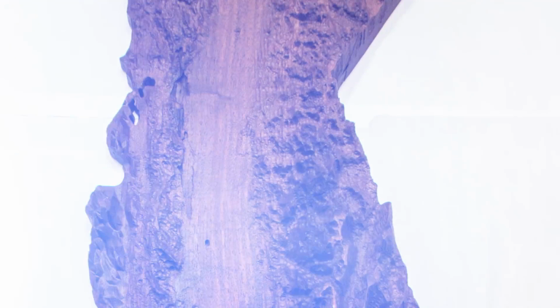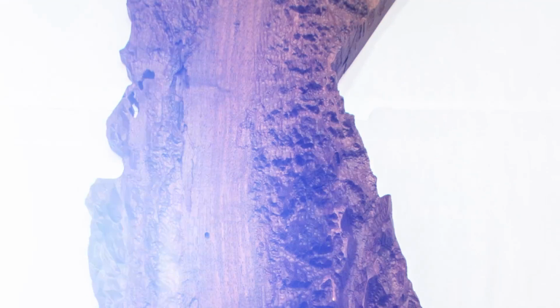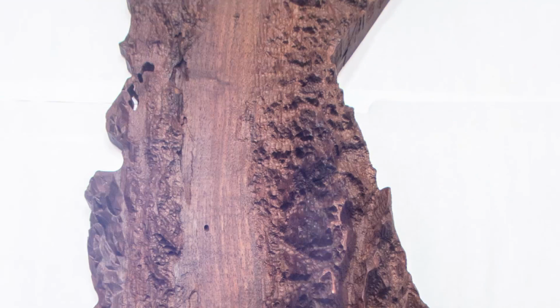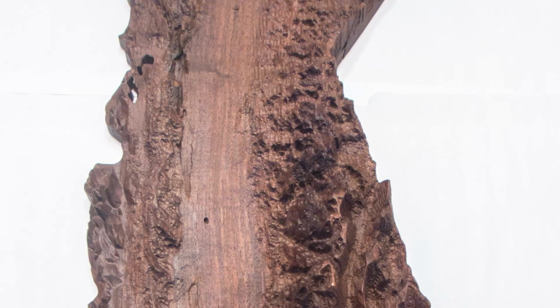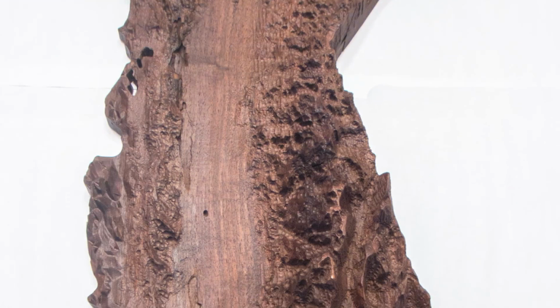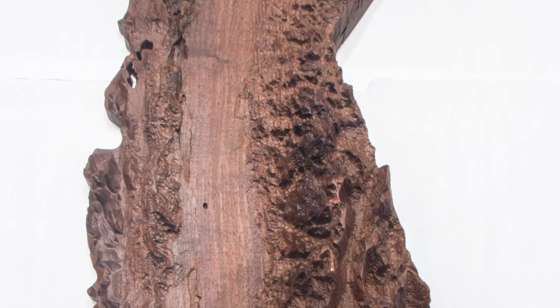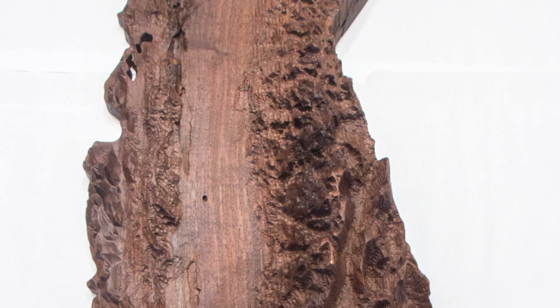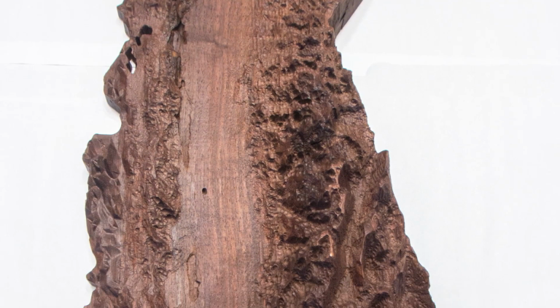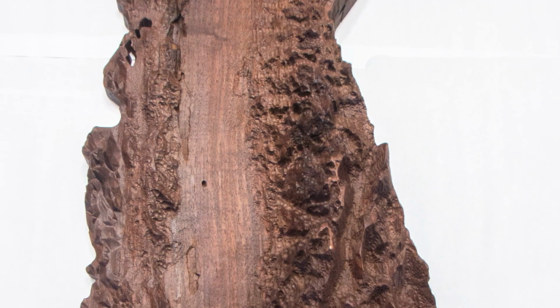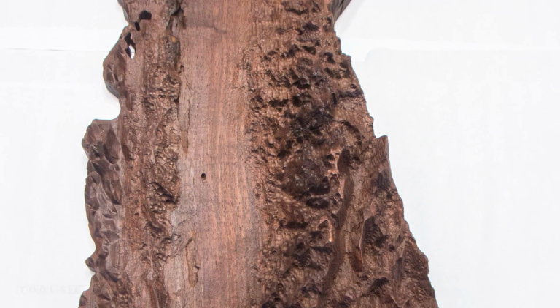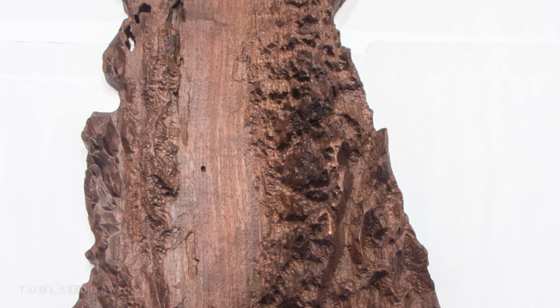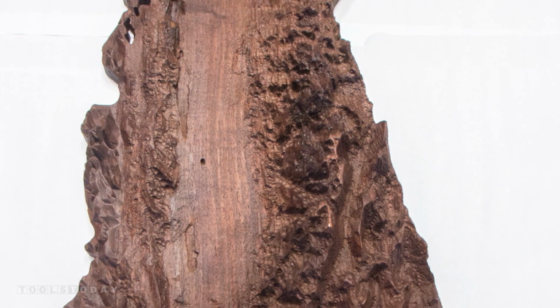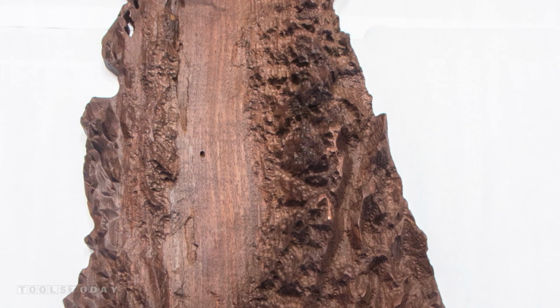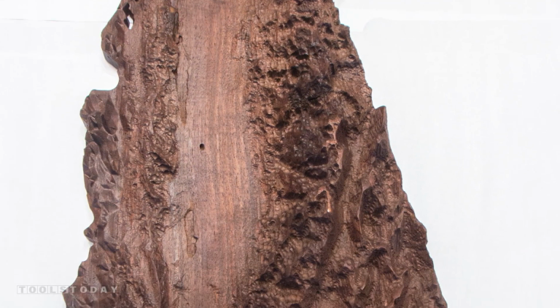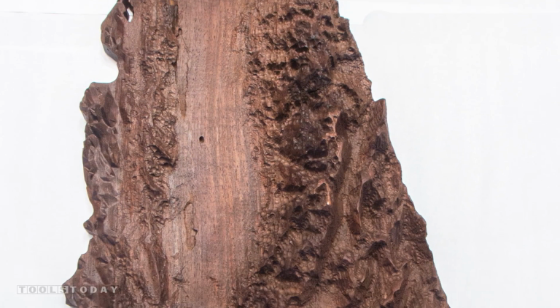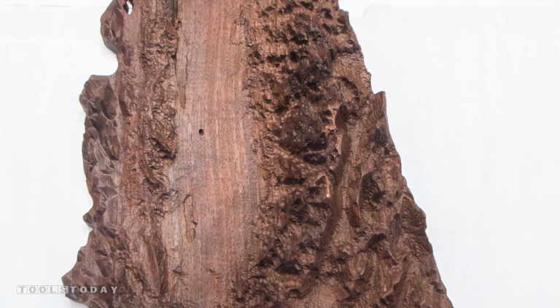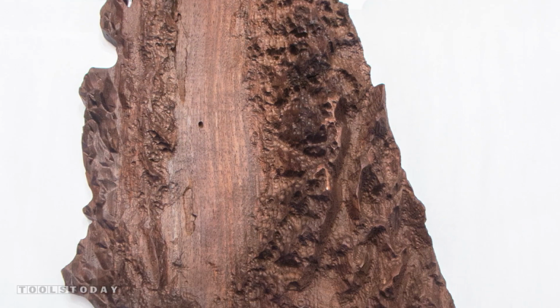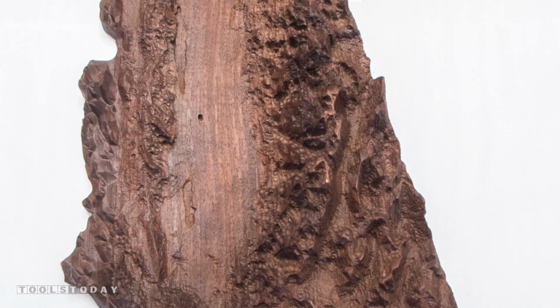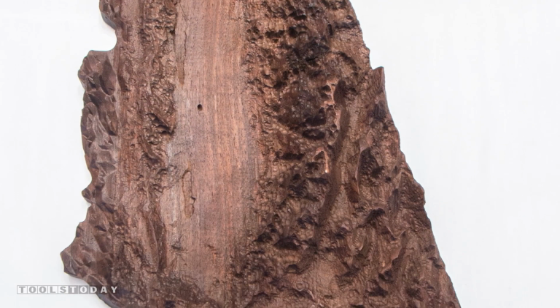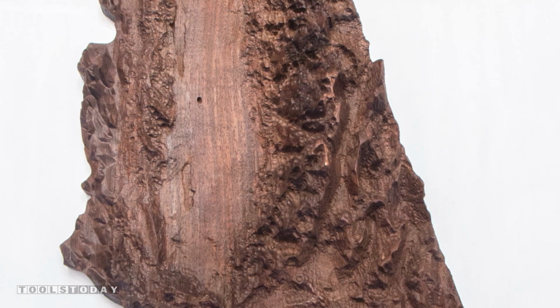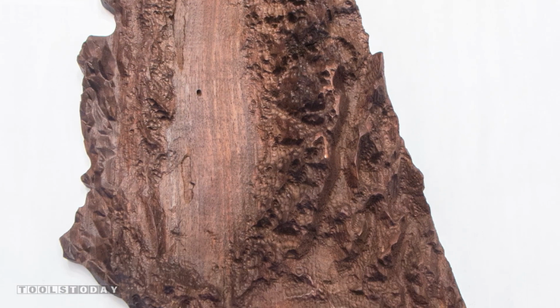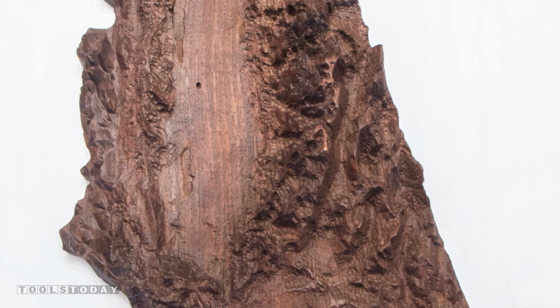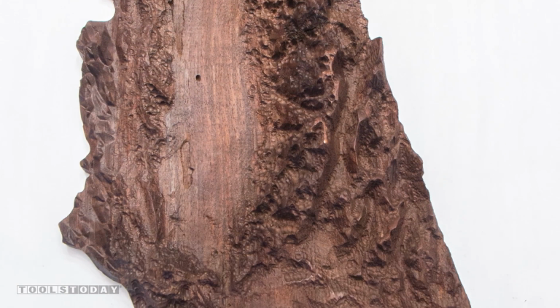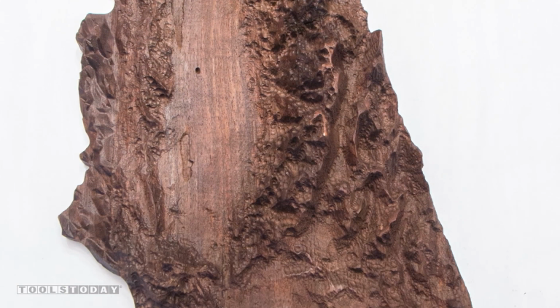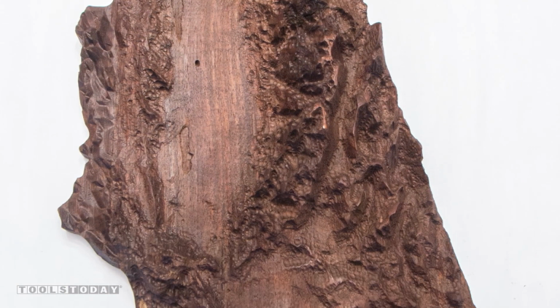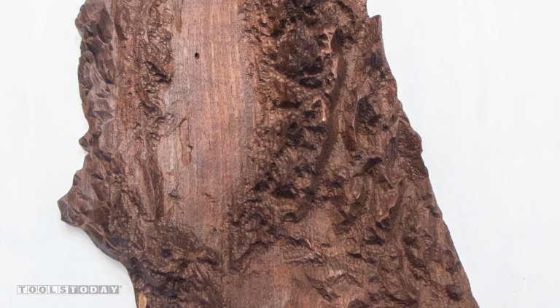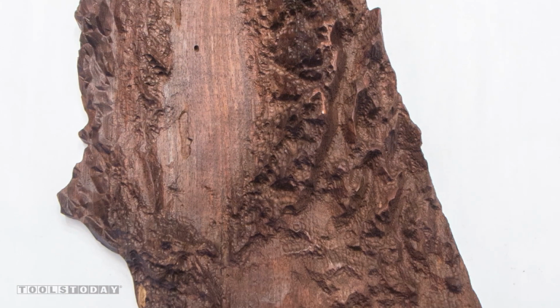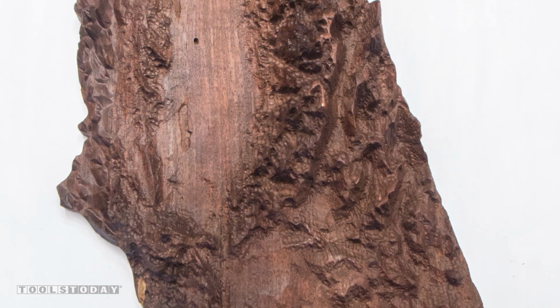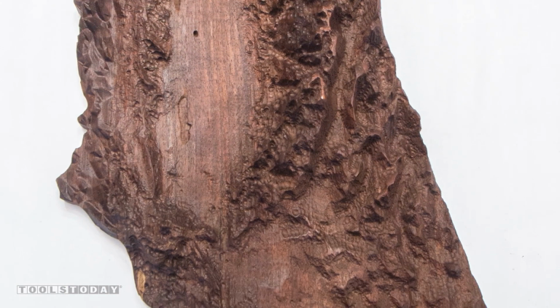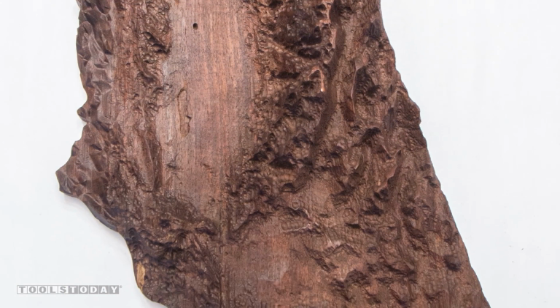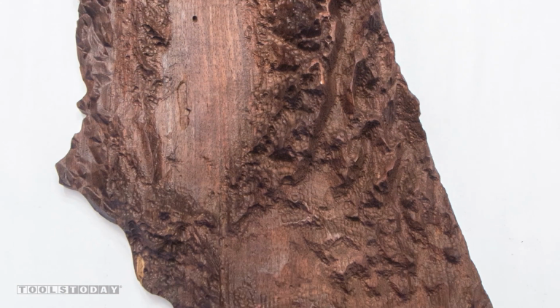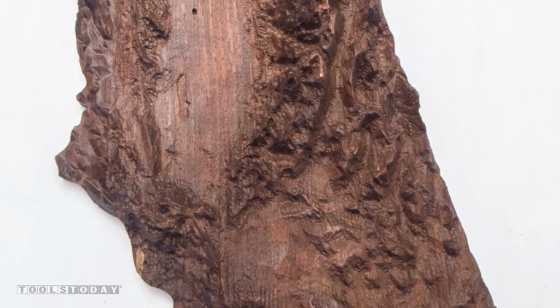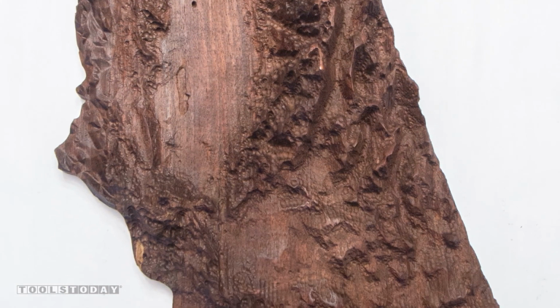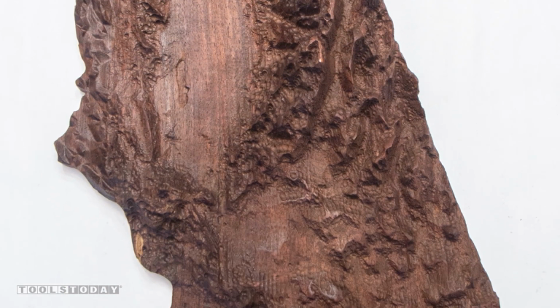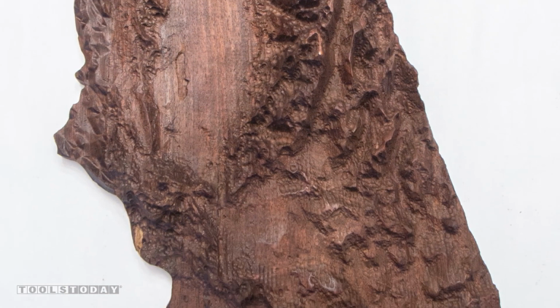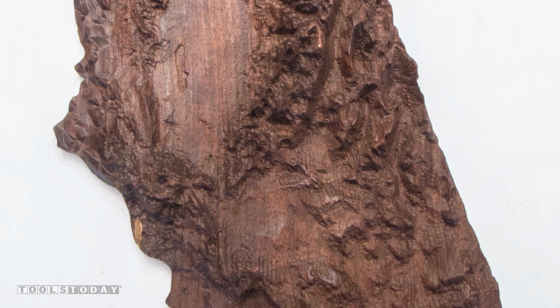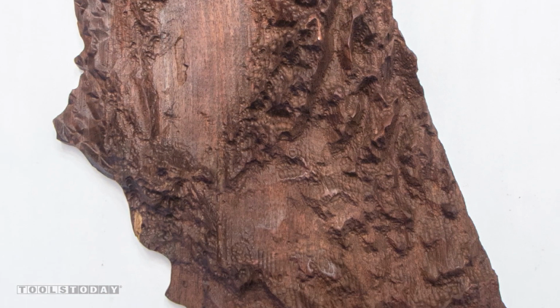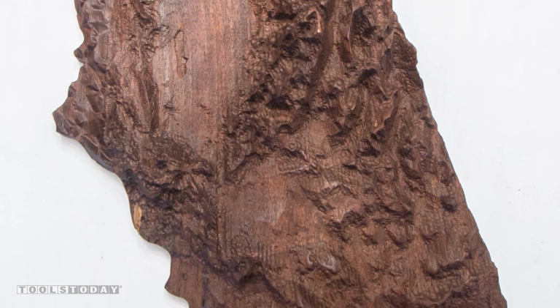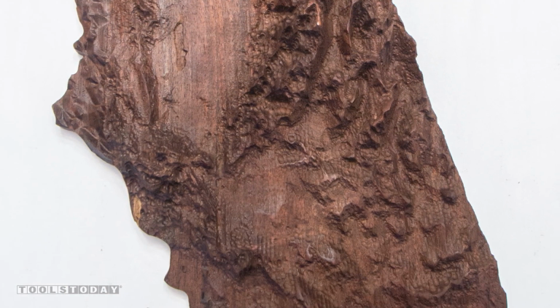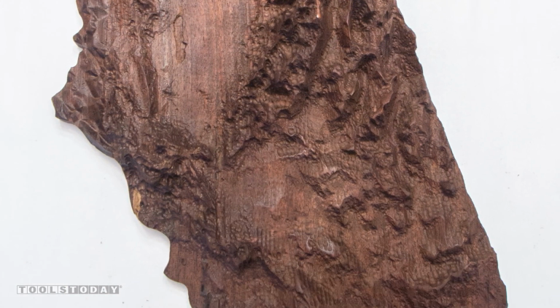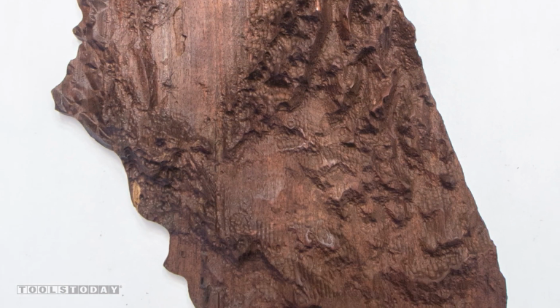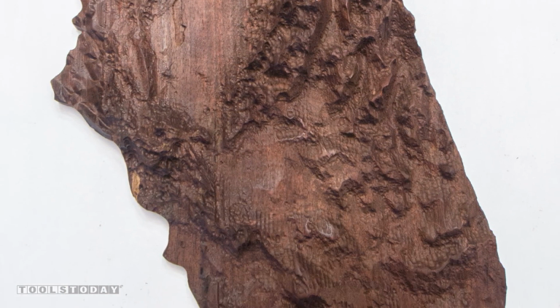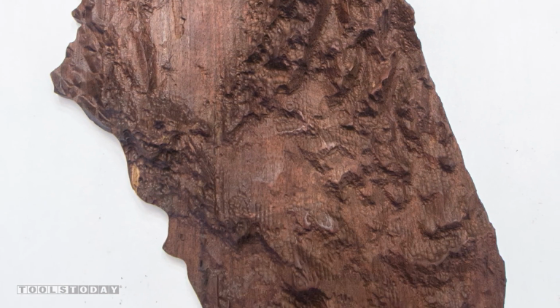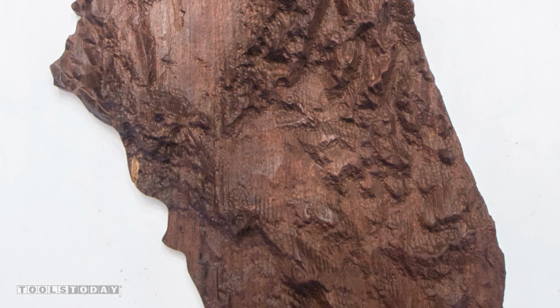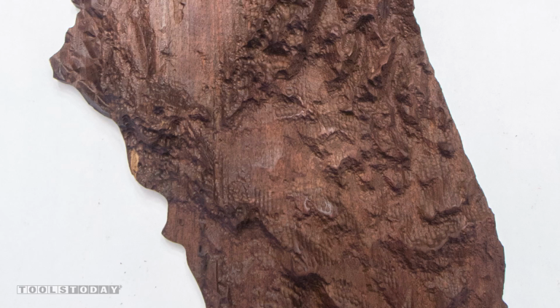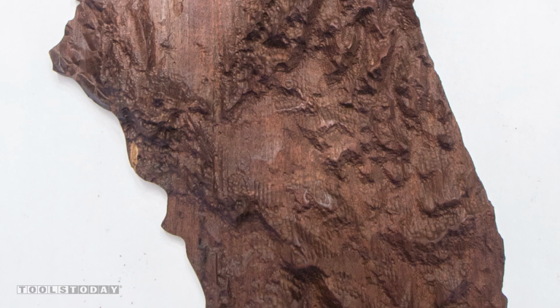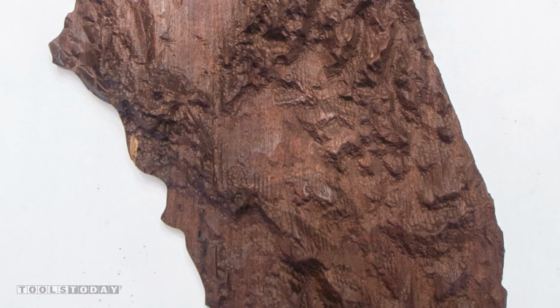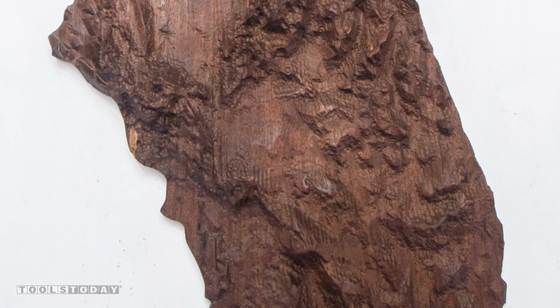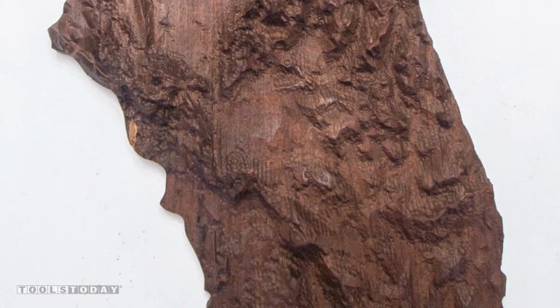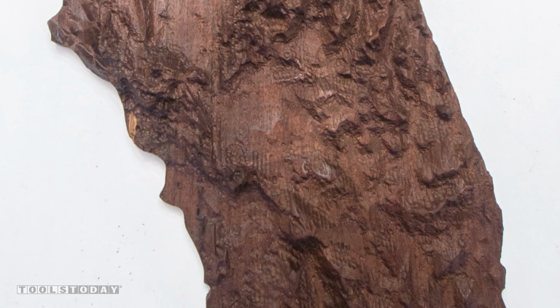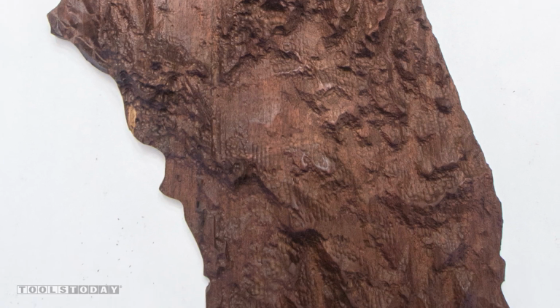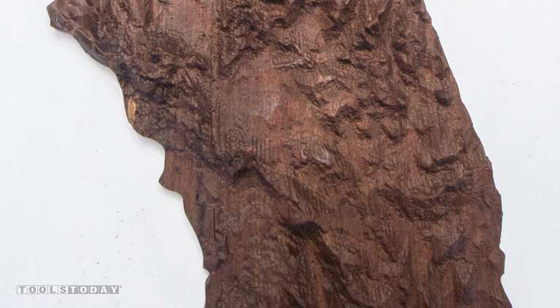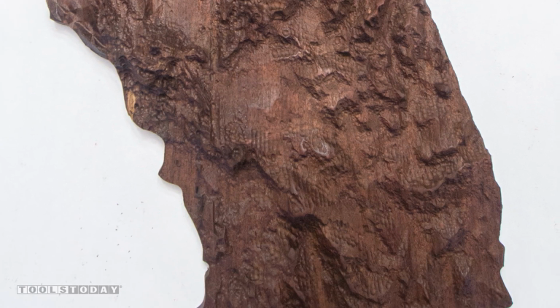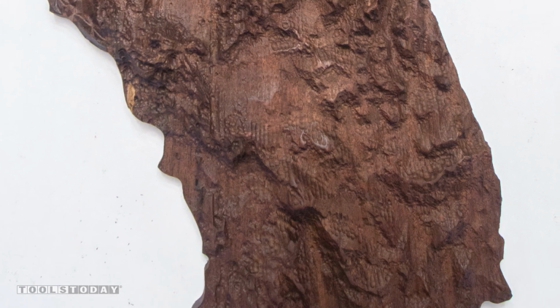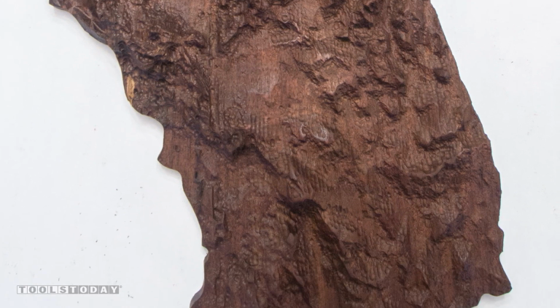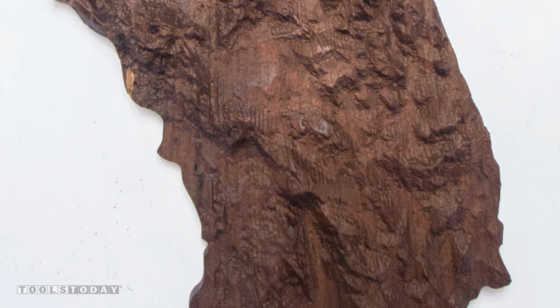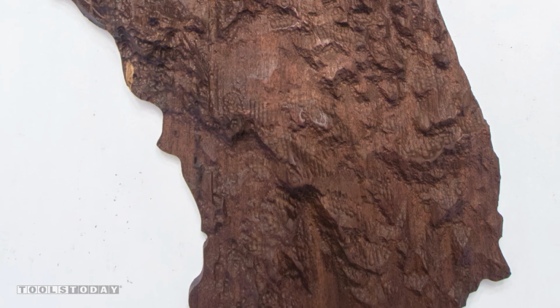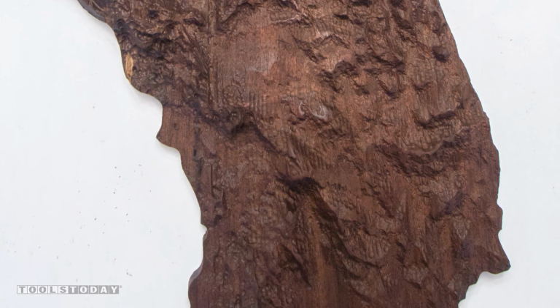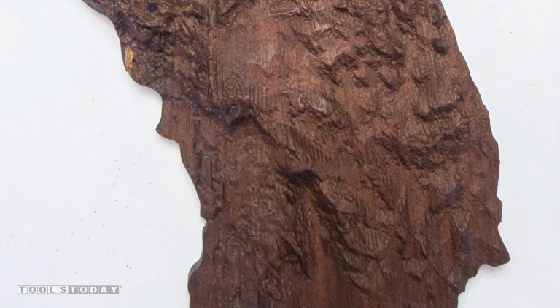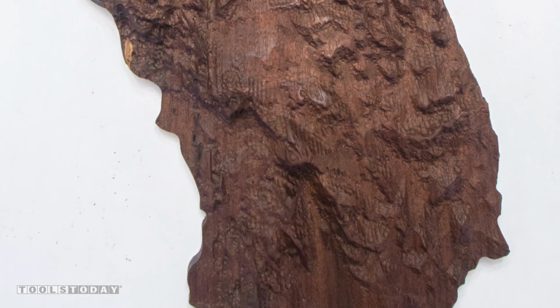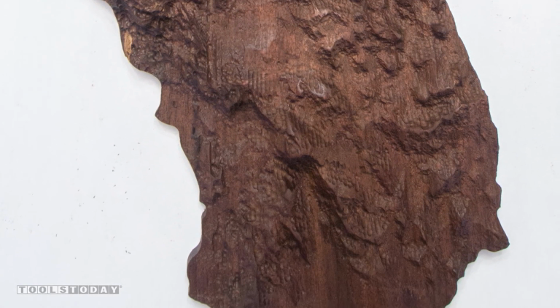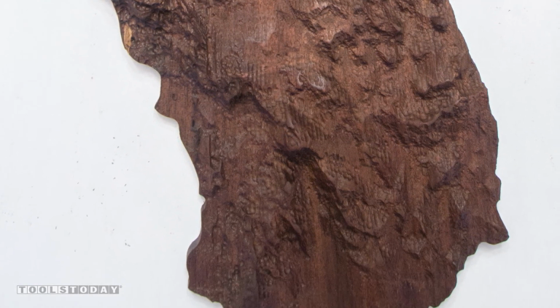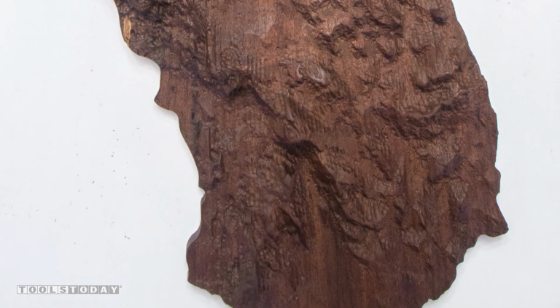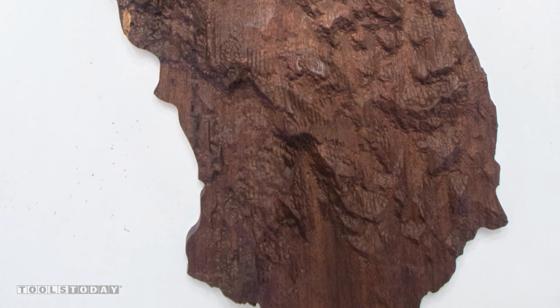Hi, this is Noah from Tools Today, and I'm going to show you how I designed and carved this beautiful California map using my CNC machine.